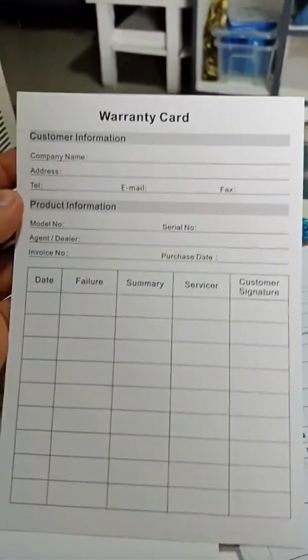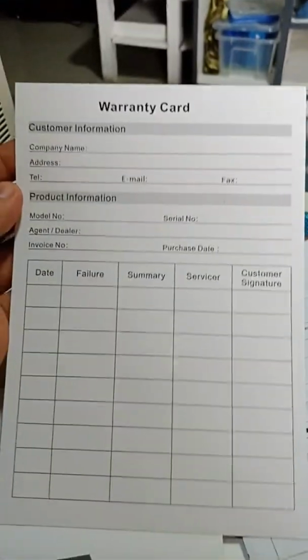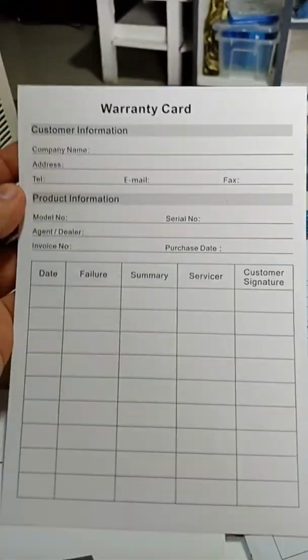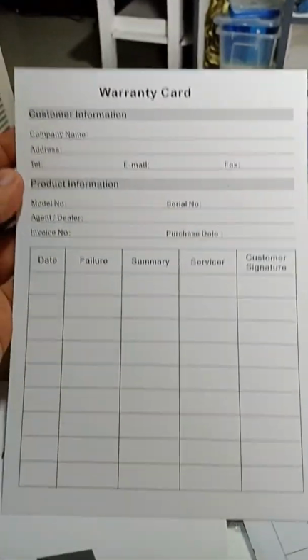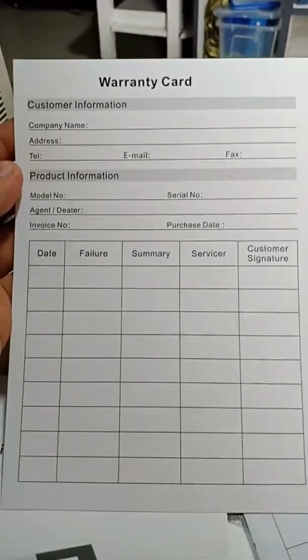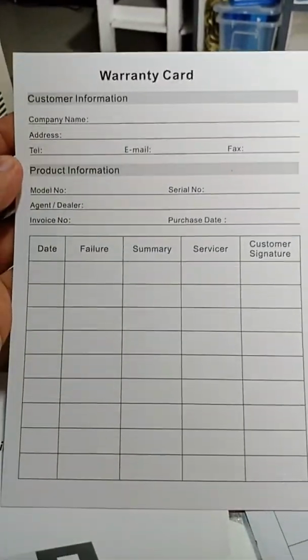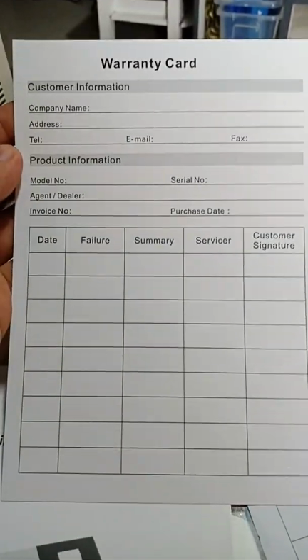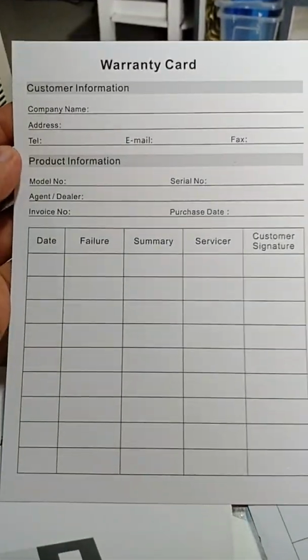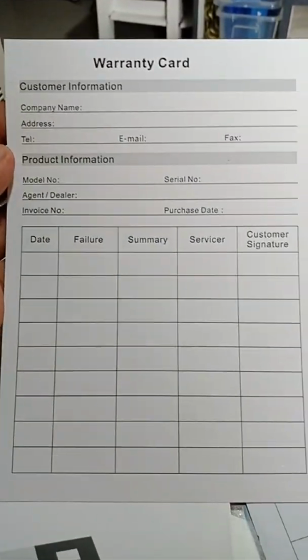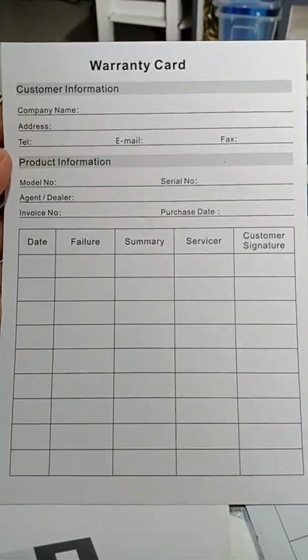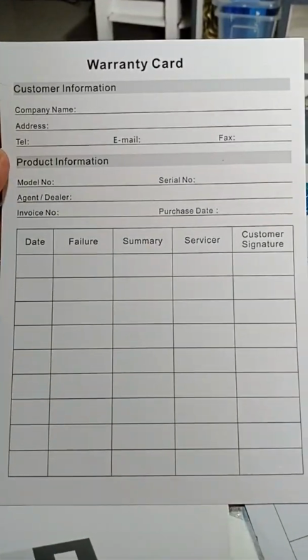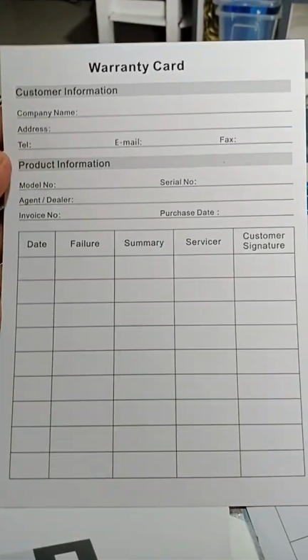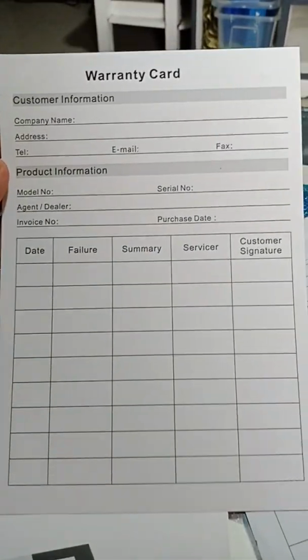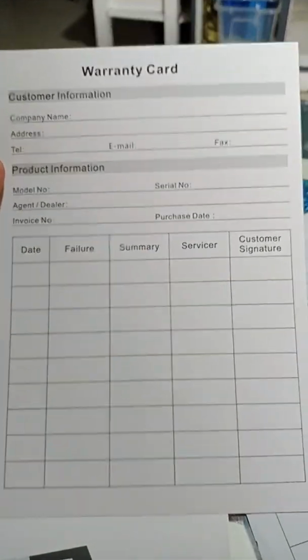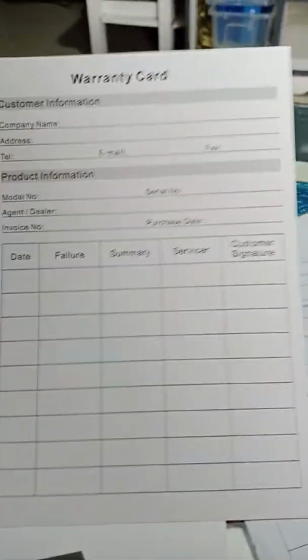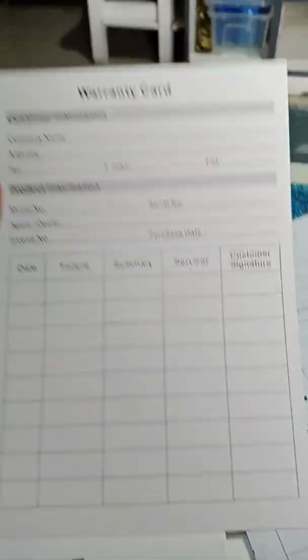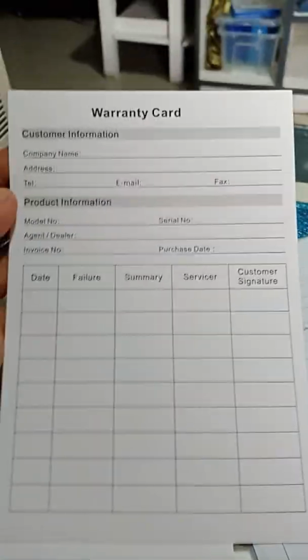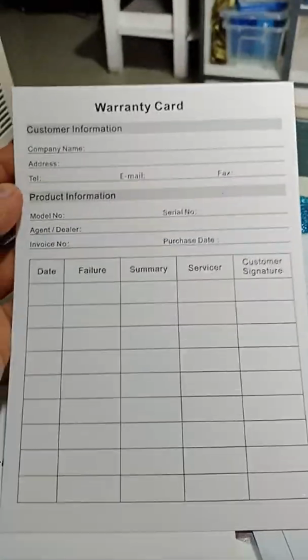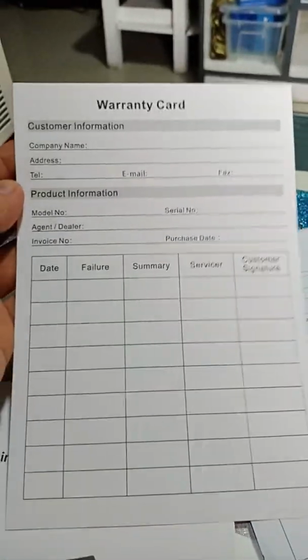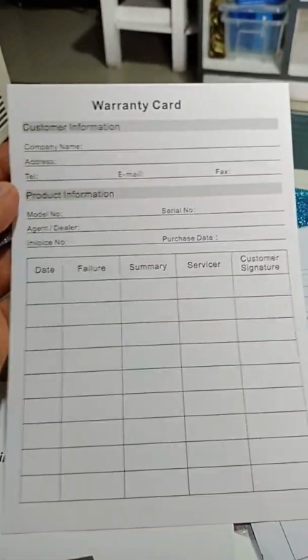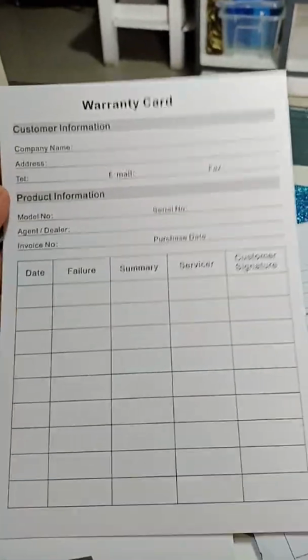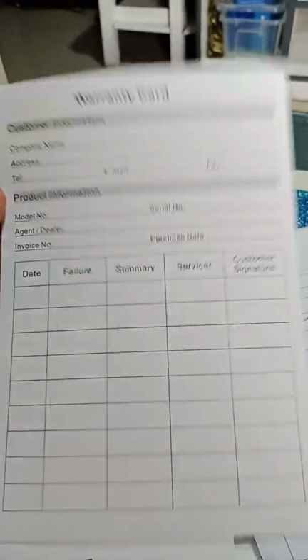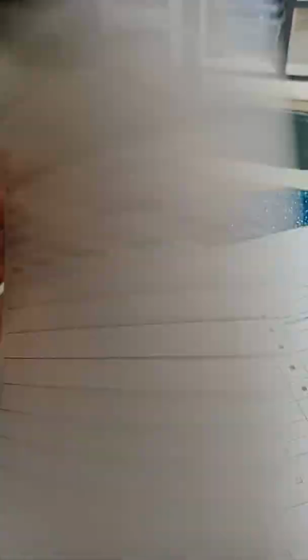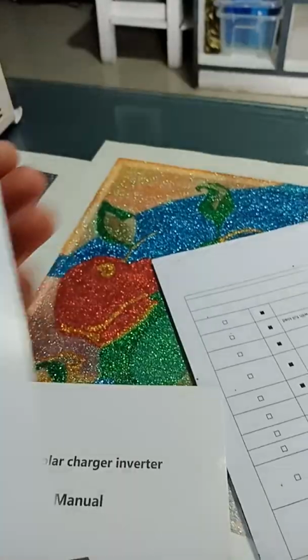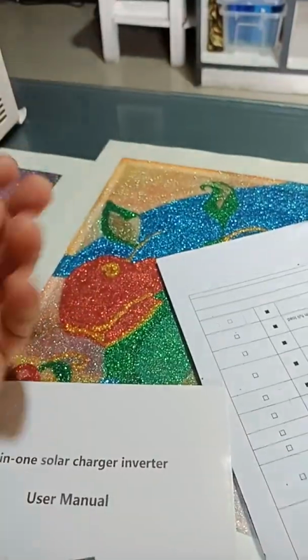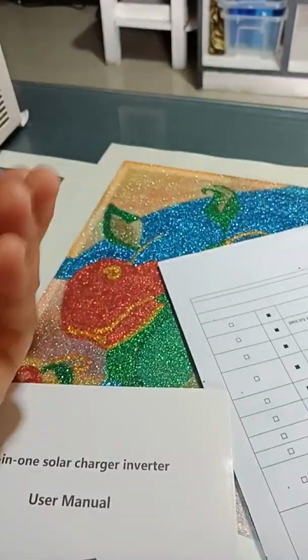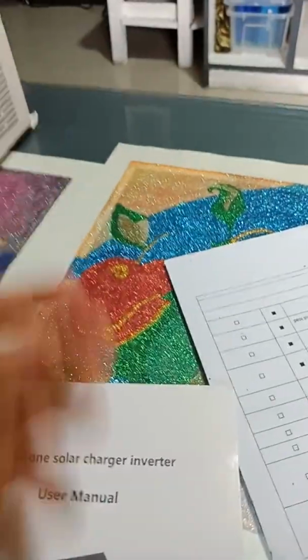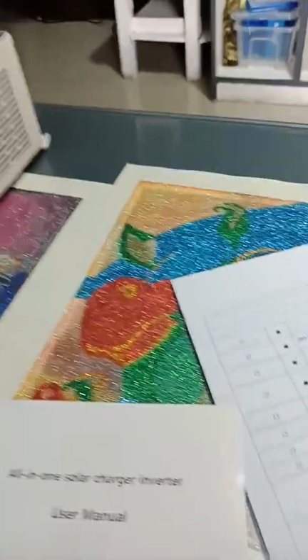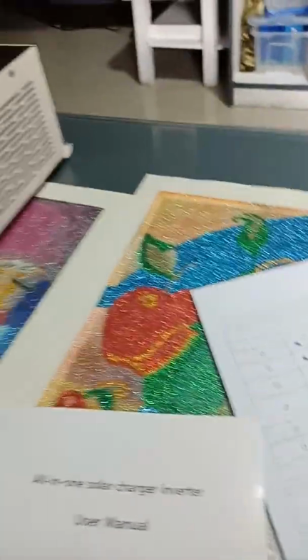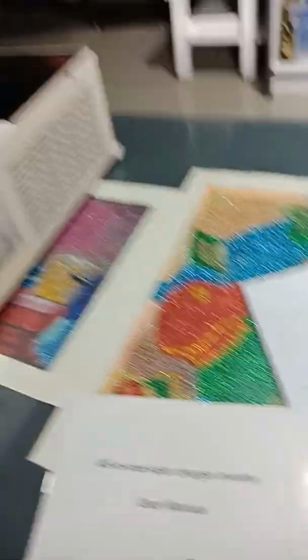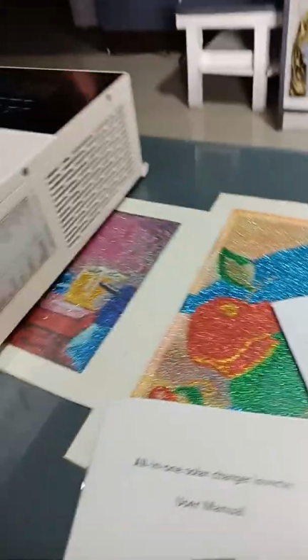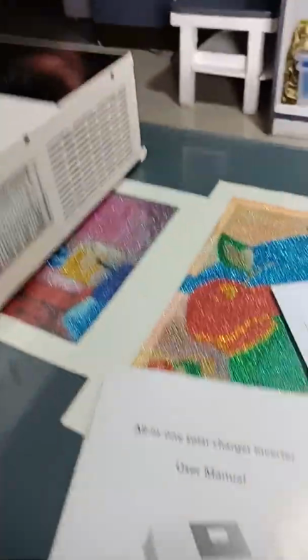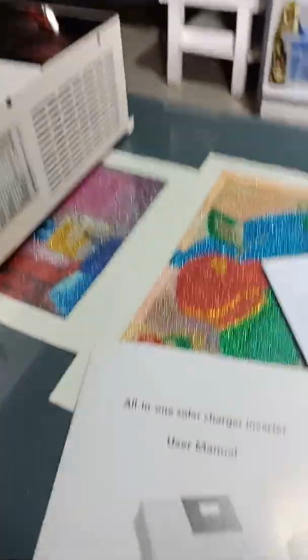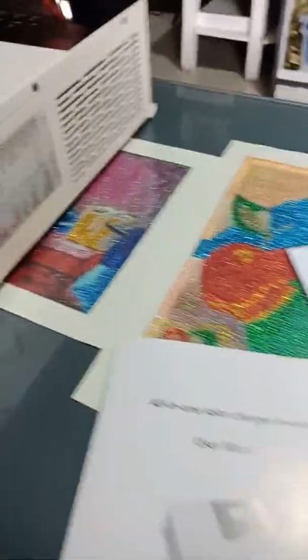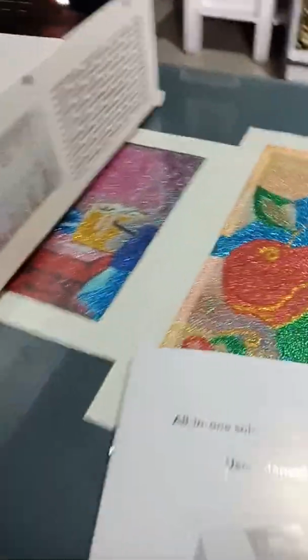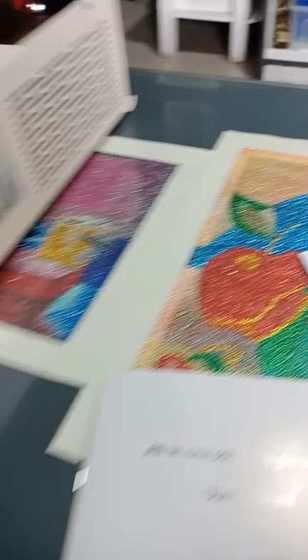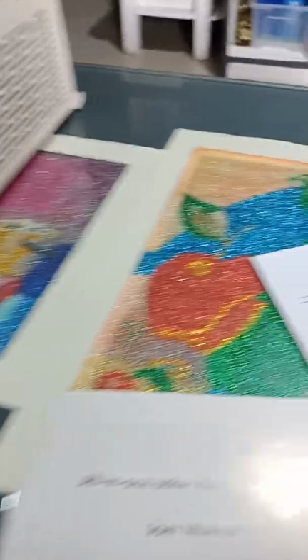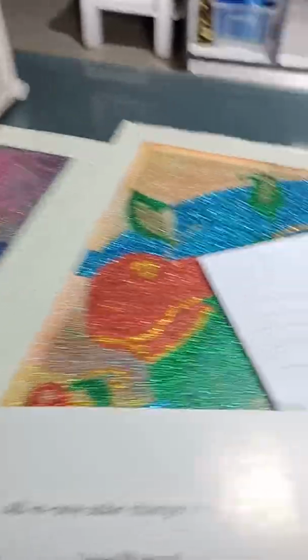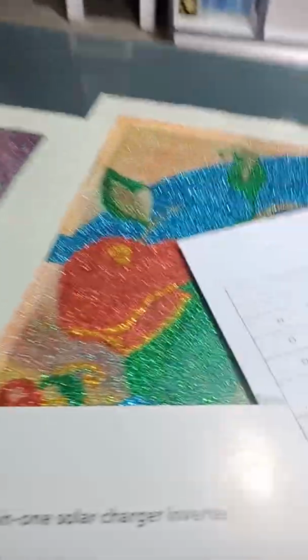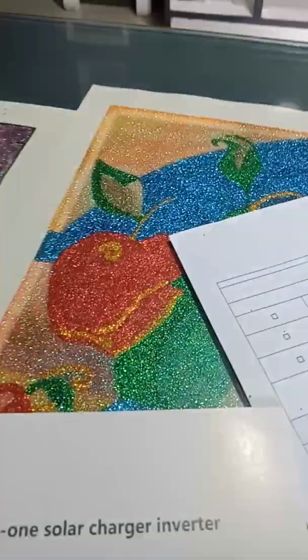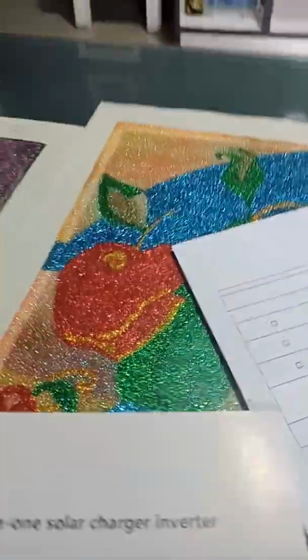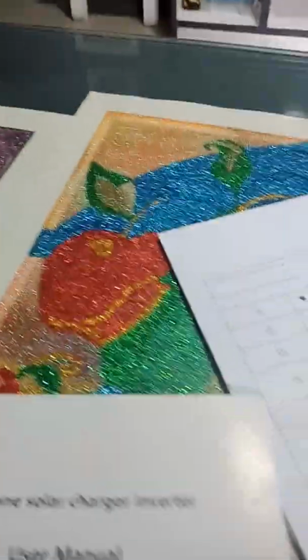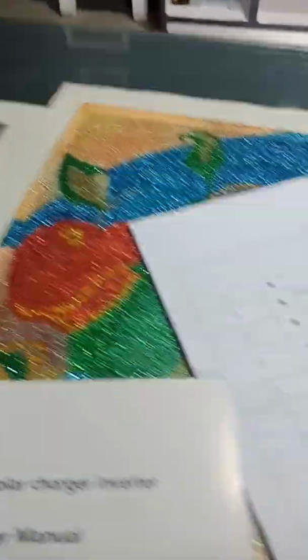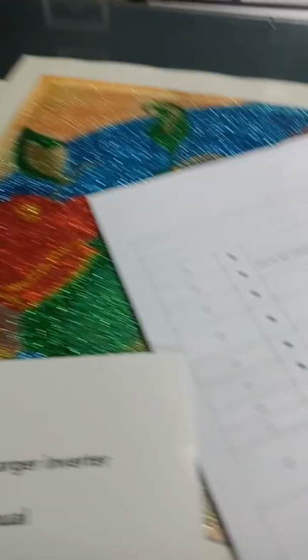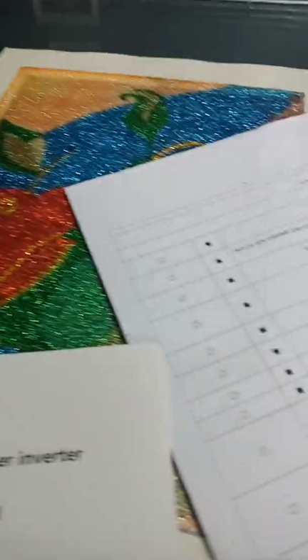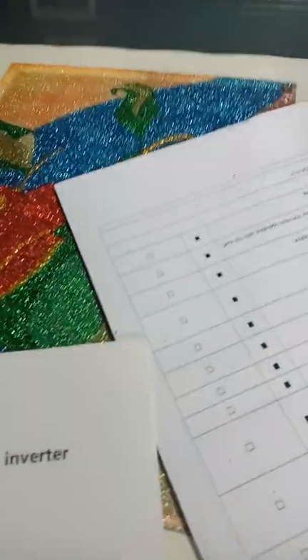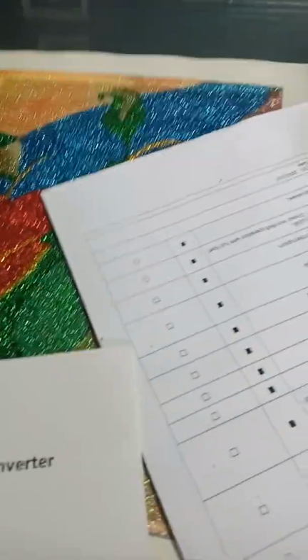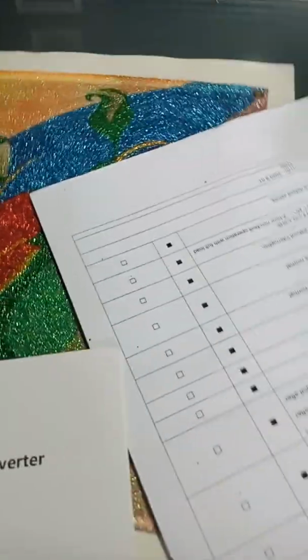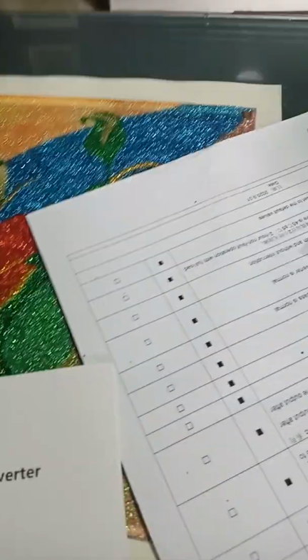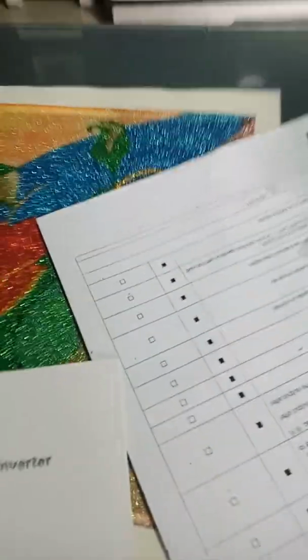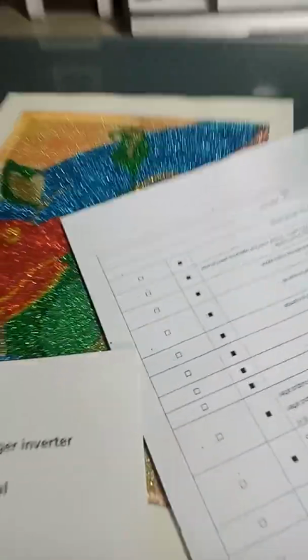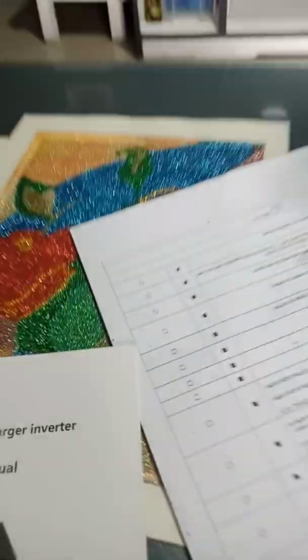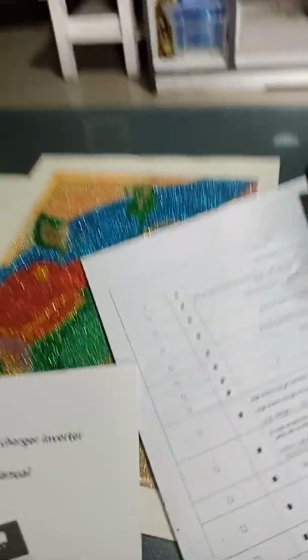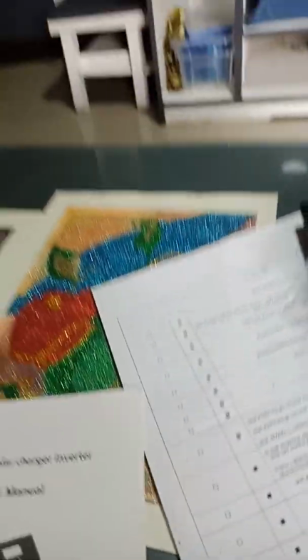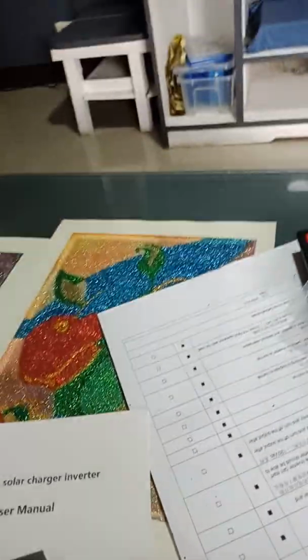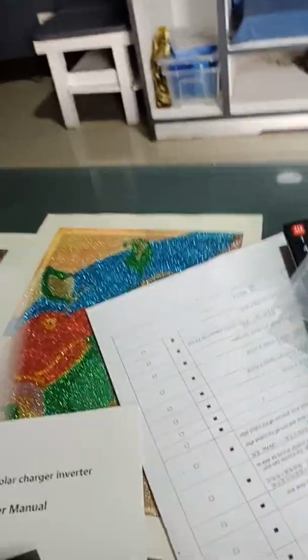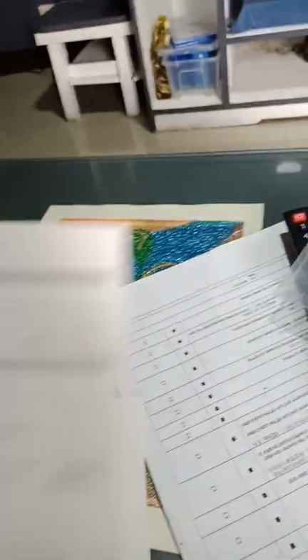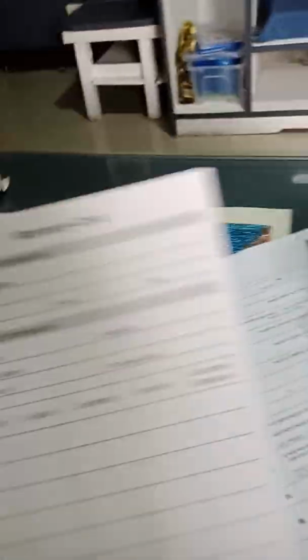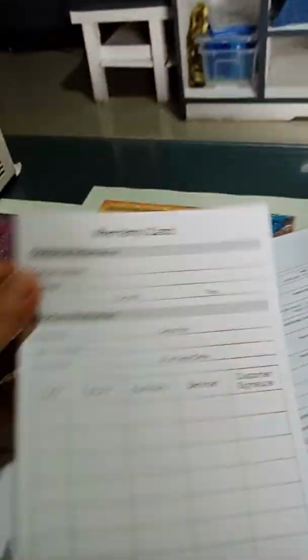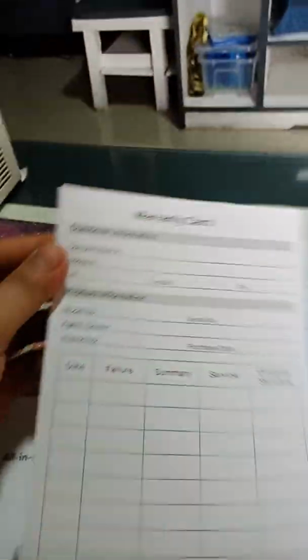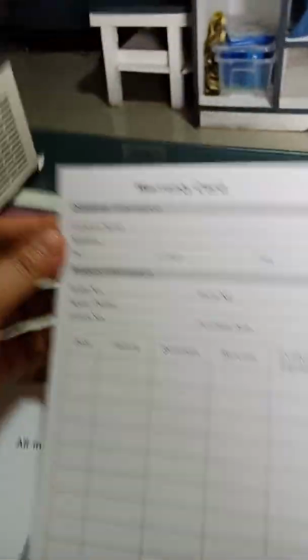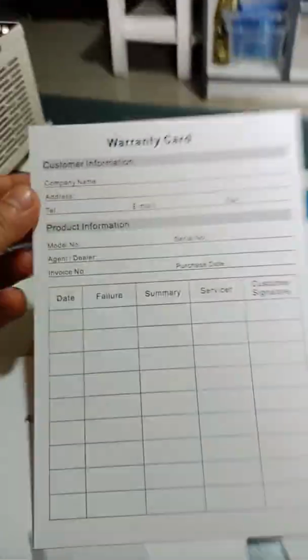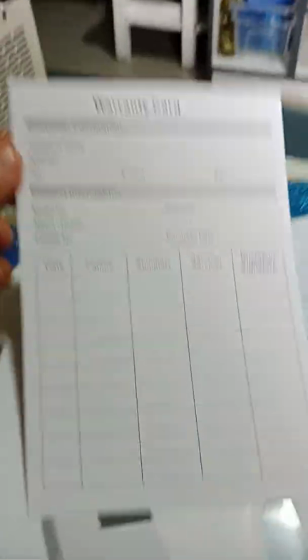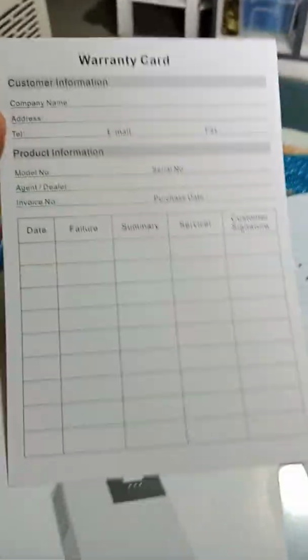There's also a warranty card from the manufacturer. Sorry, it's too windy here.